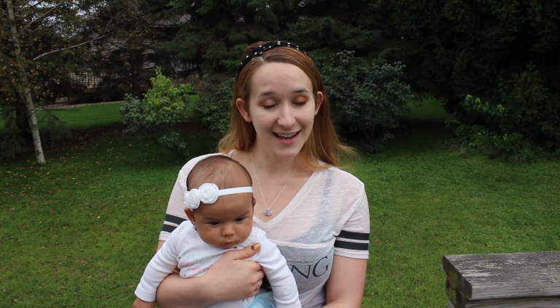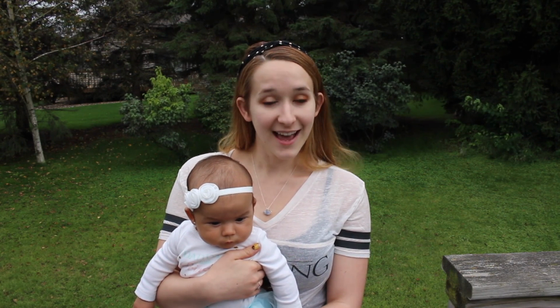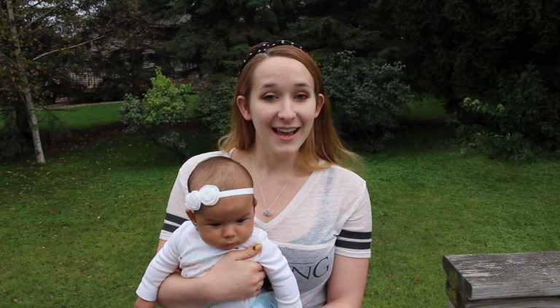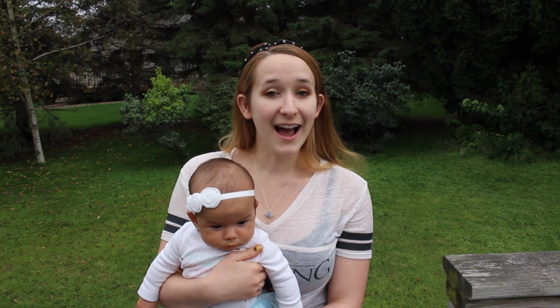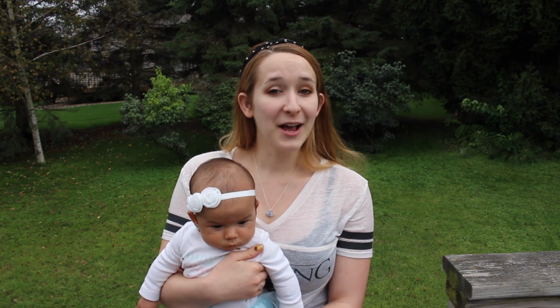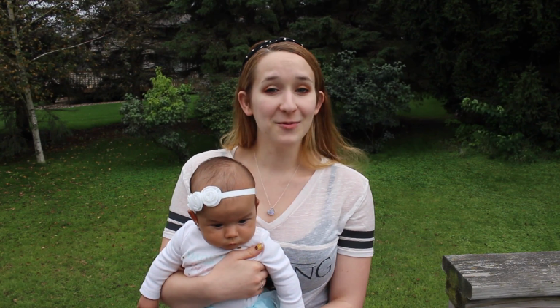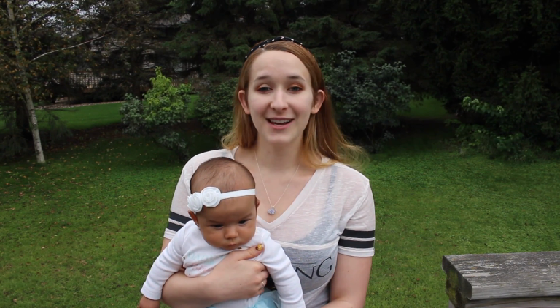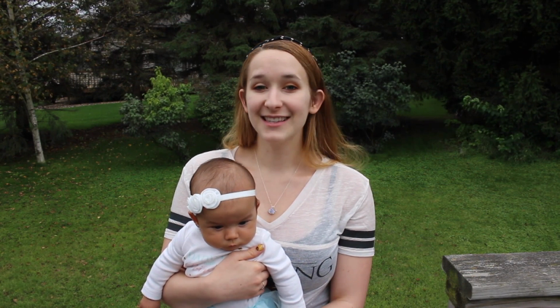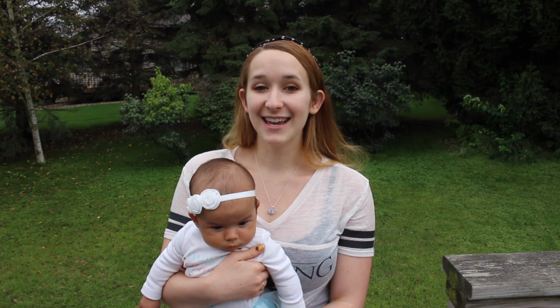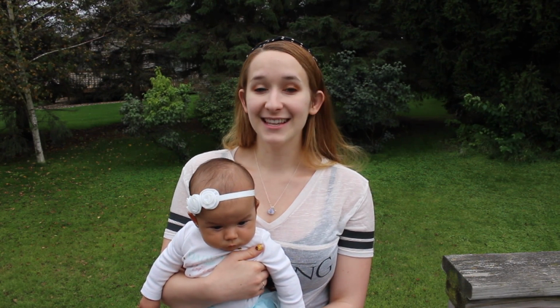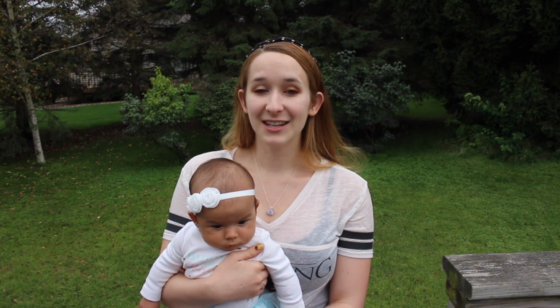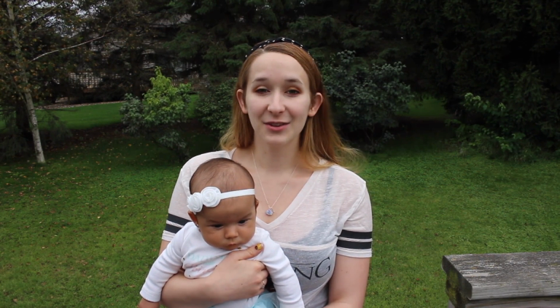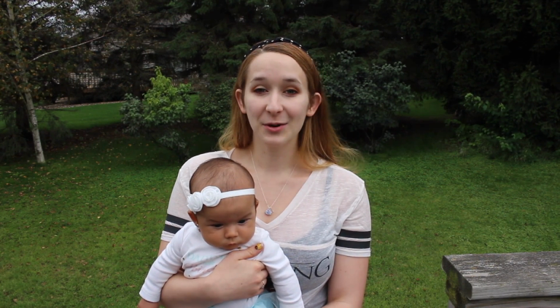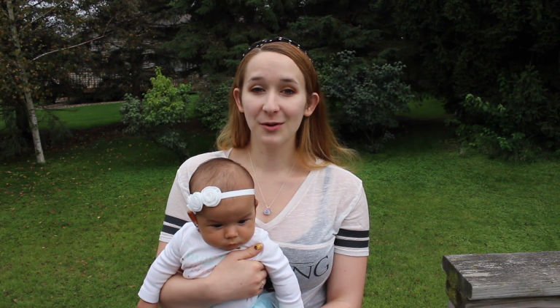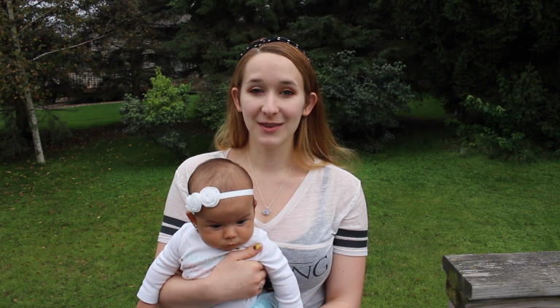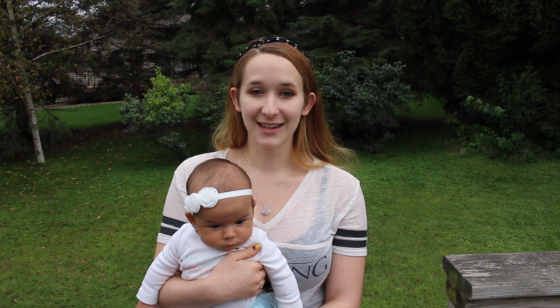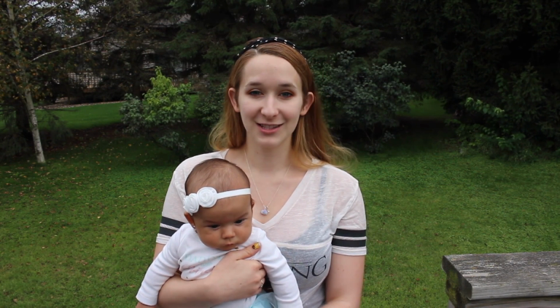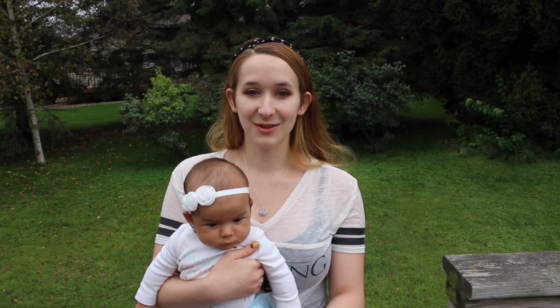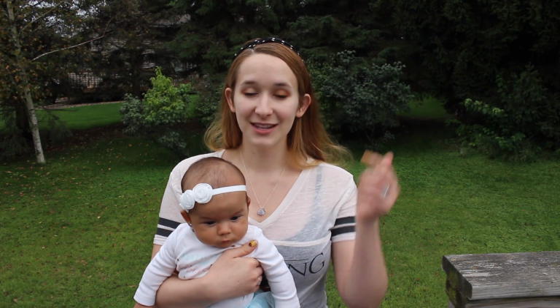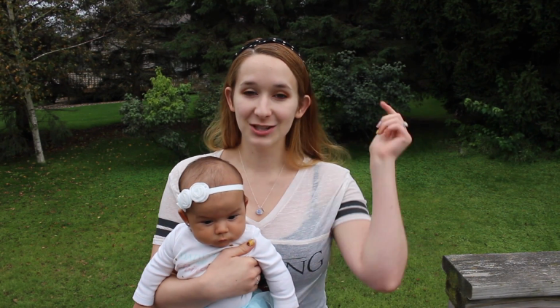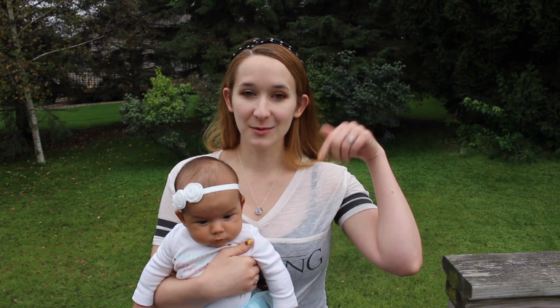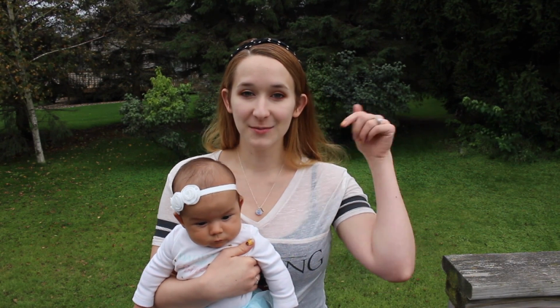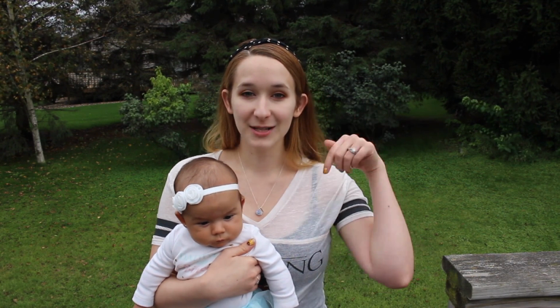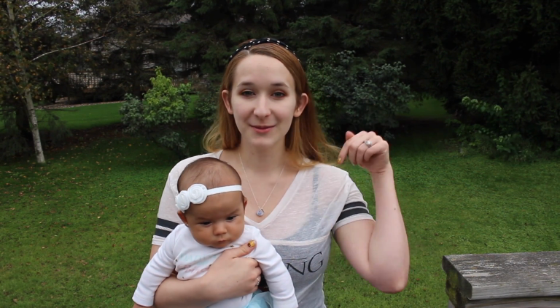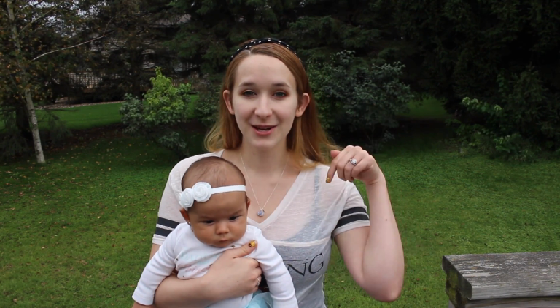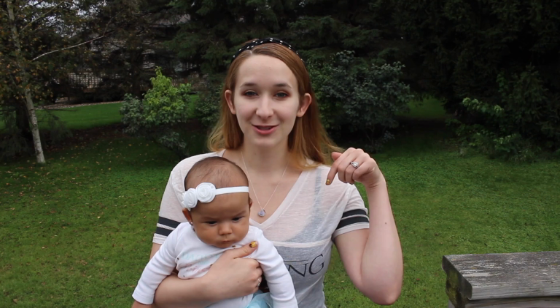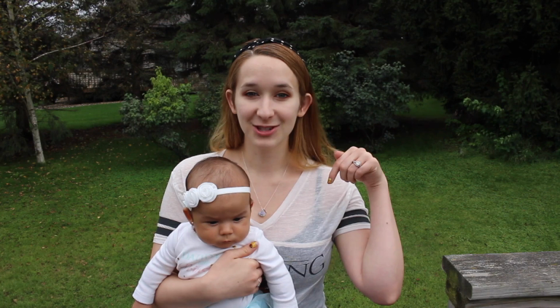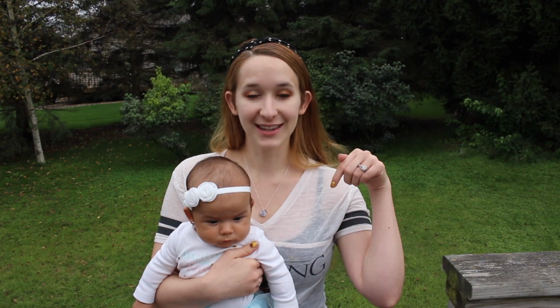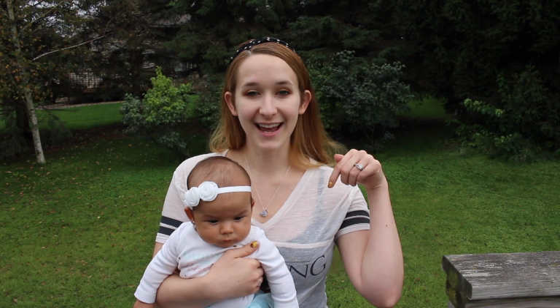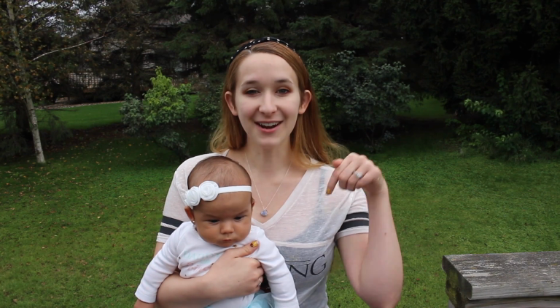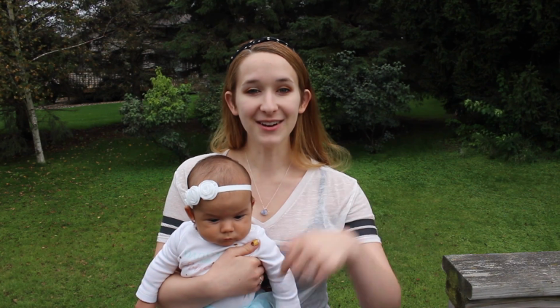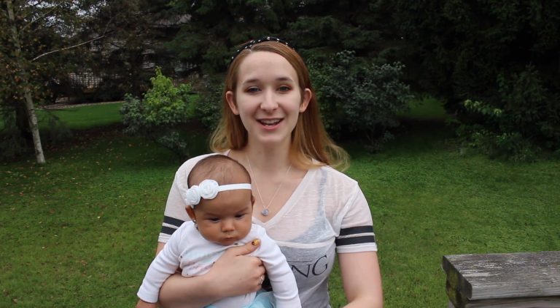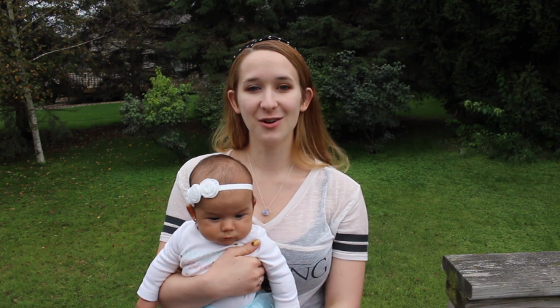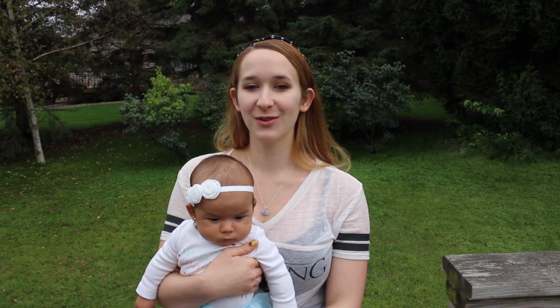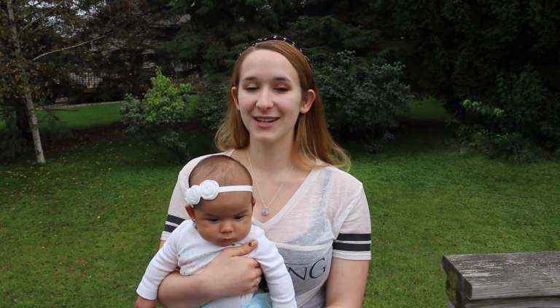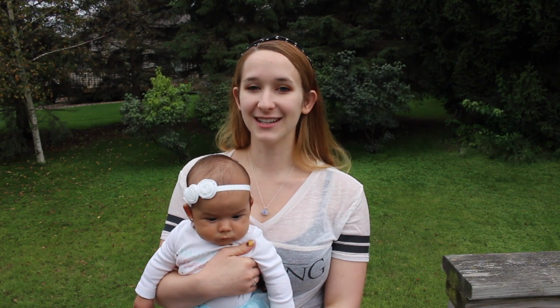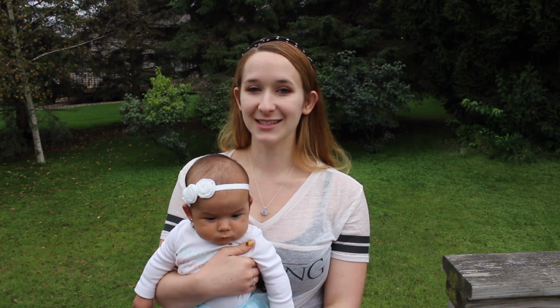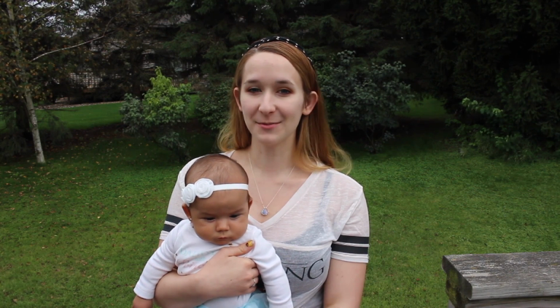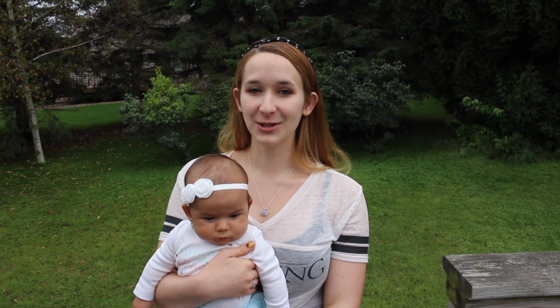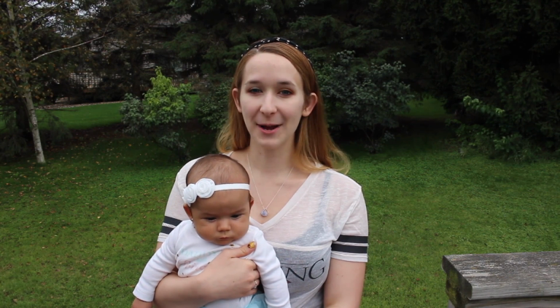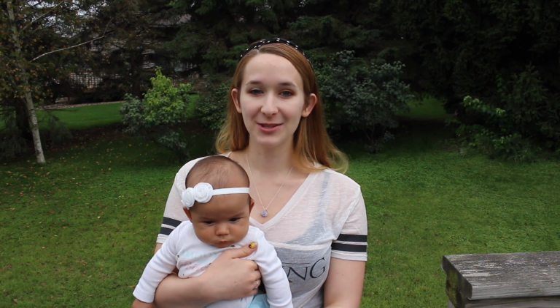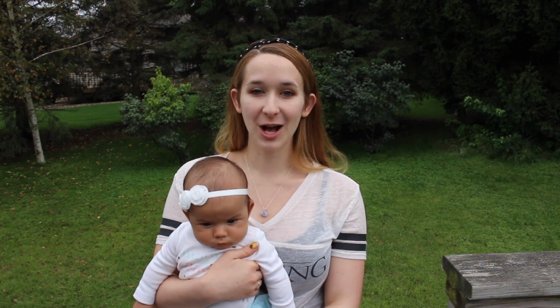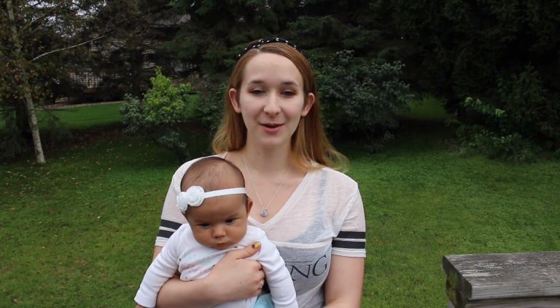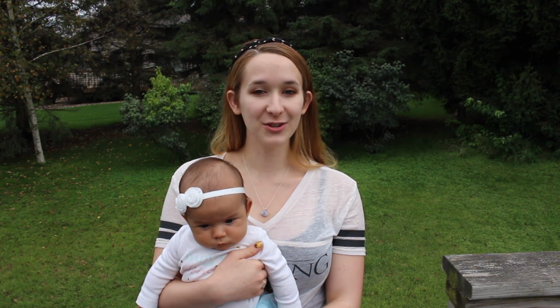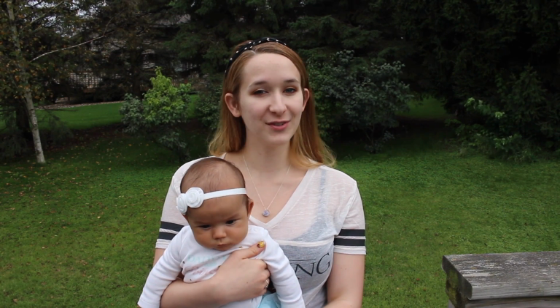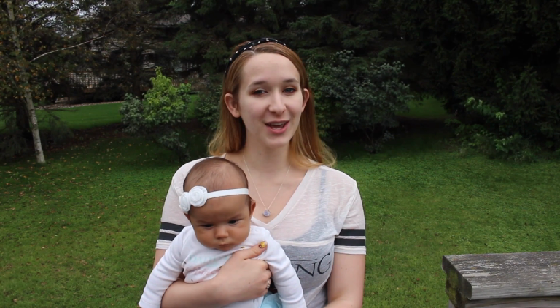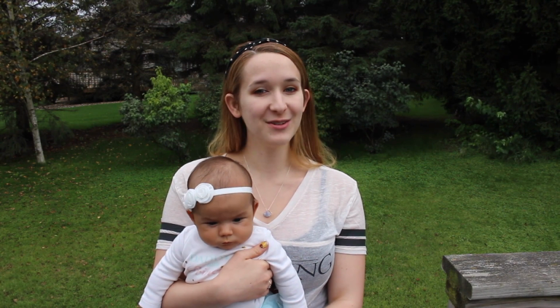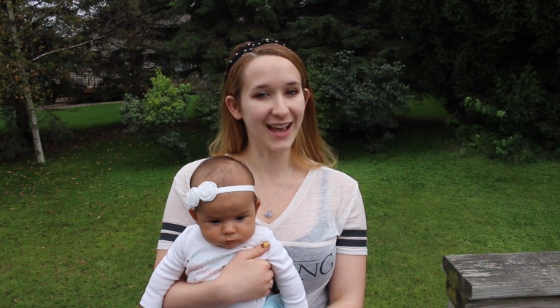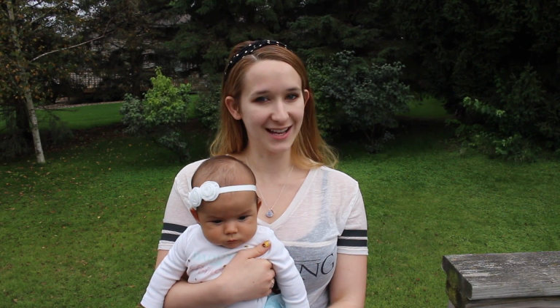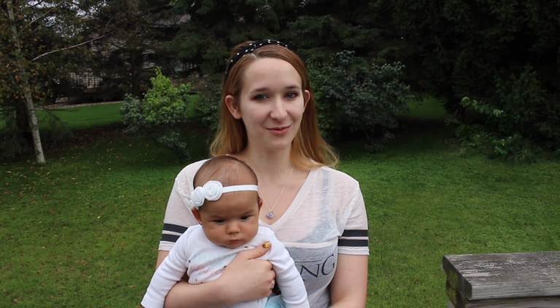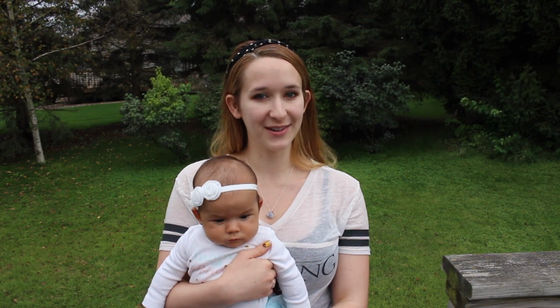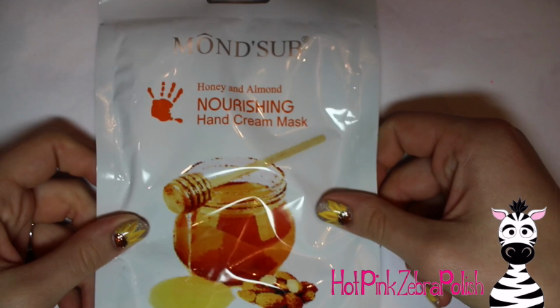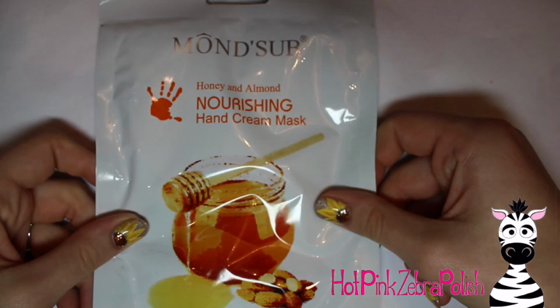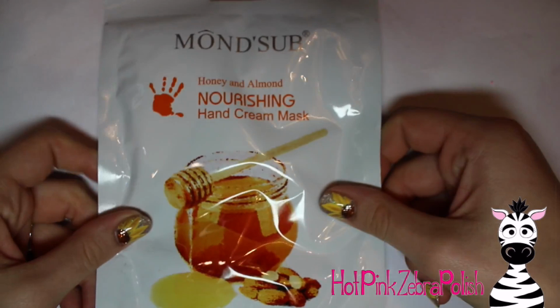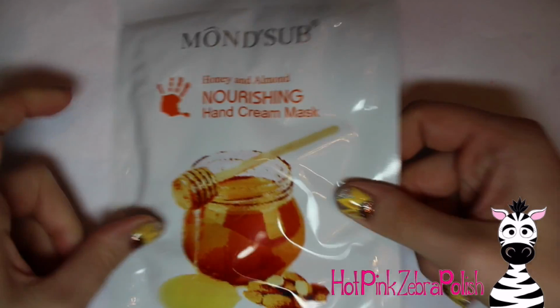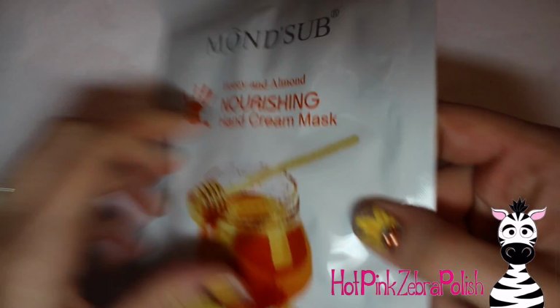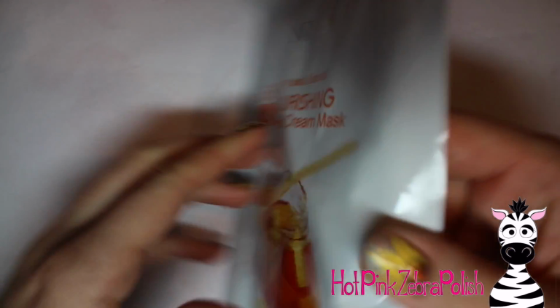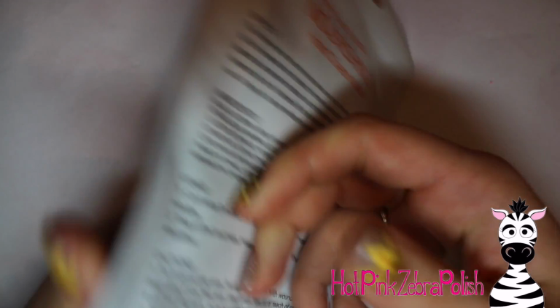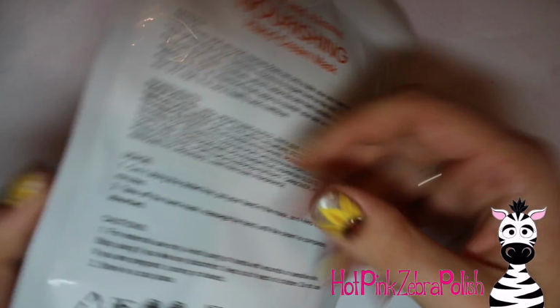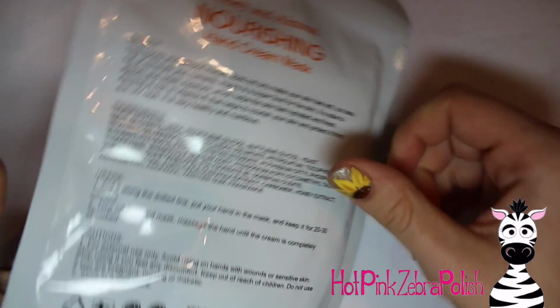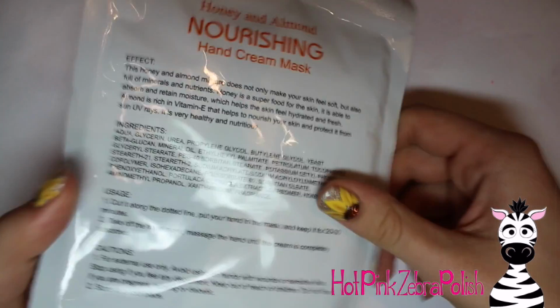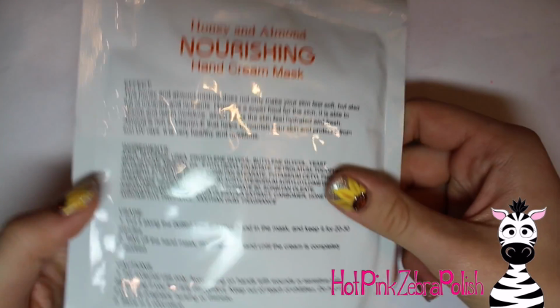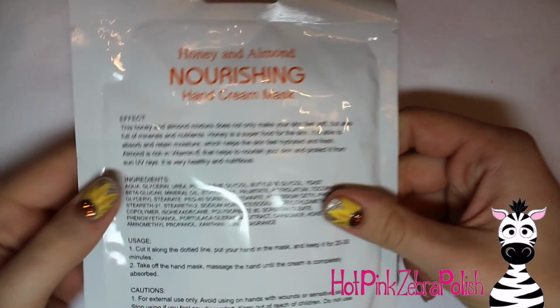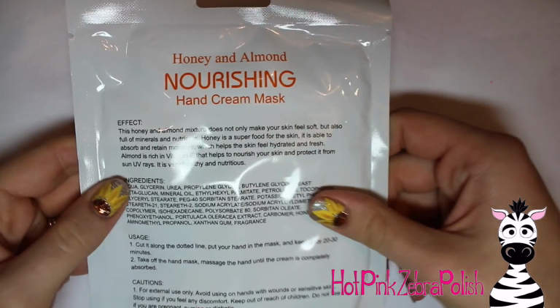I hope you guys like this — there will be links to it in the description box below. Don't forget to click subscribe to see all my future videos. So here's the hand mask I'm going to be showing you.